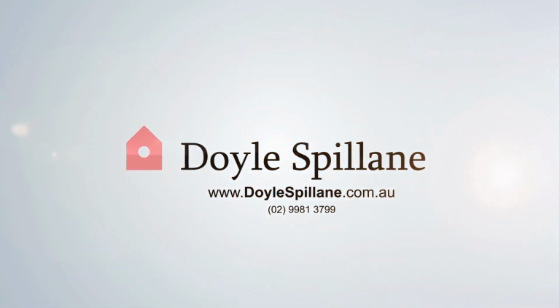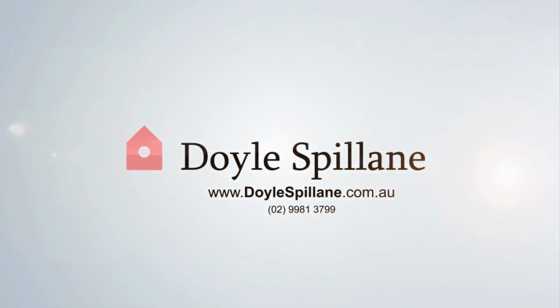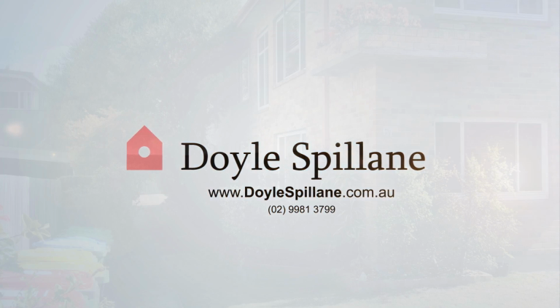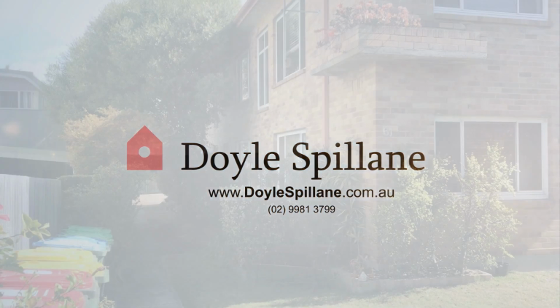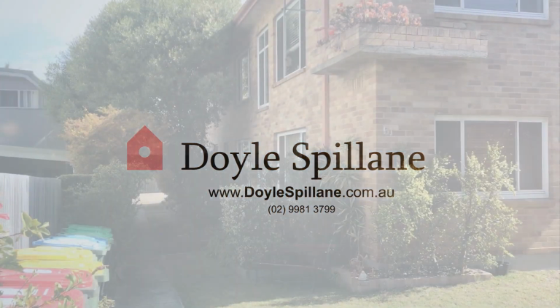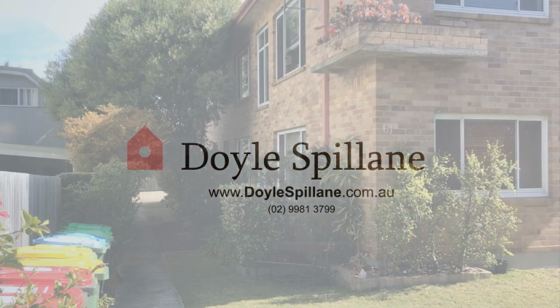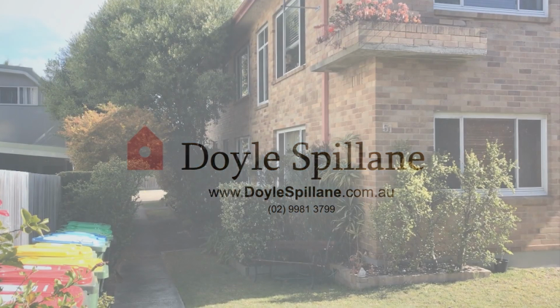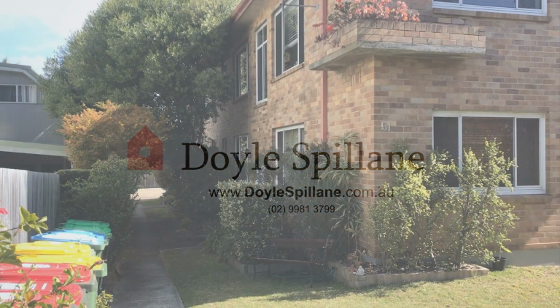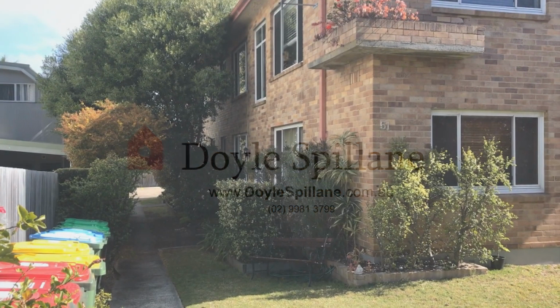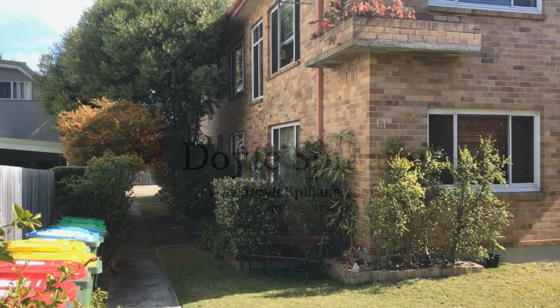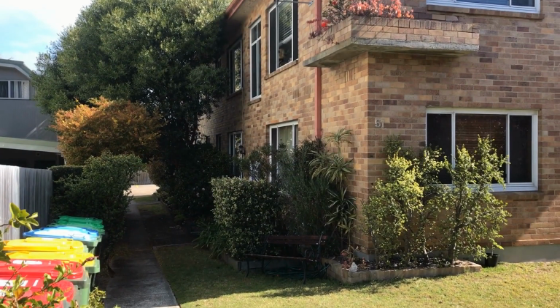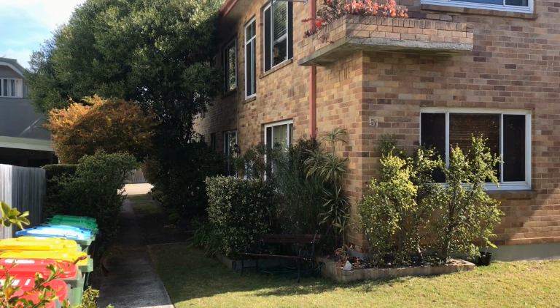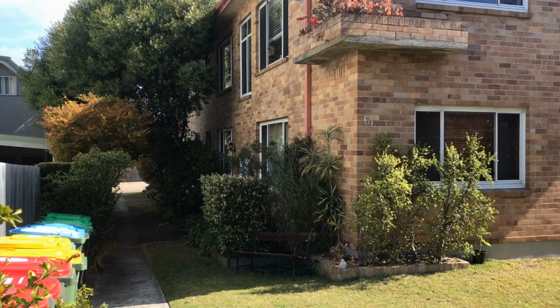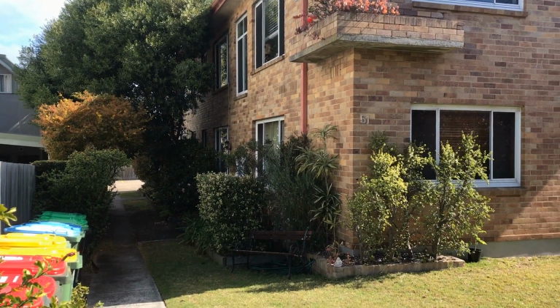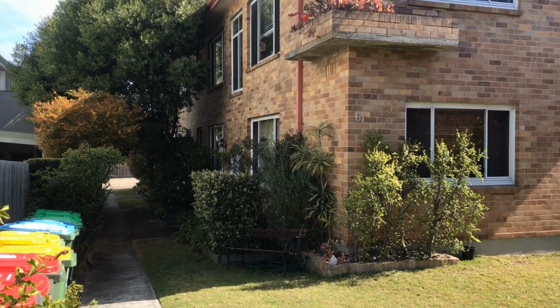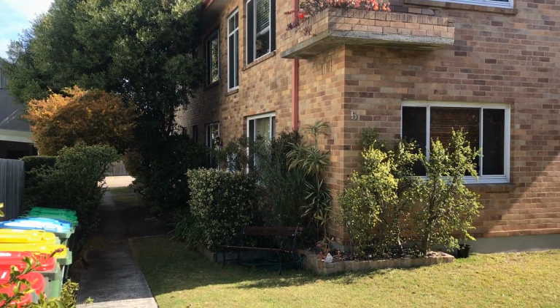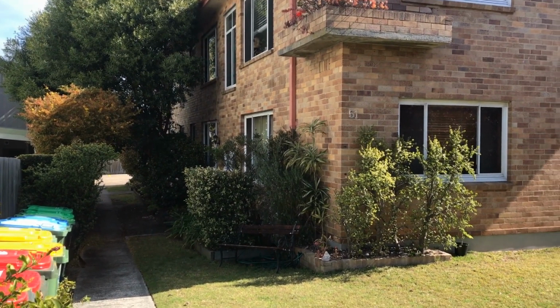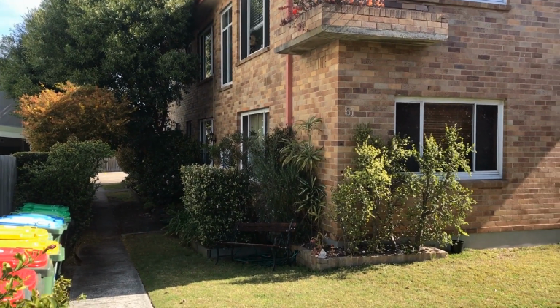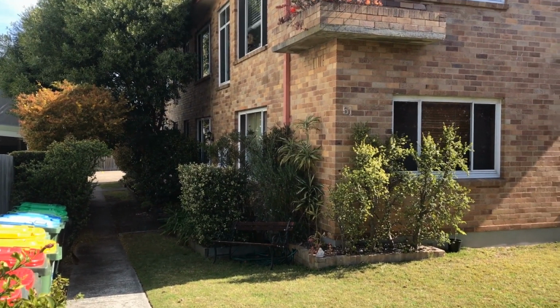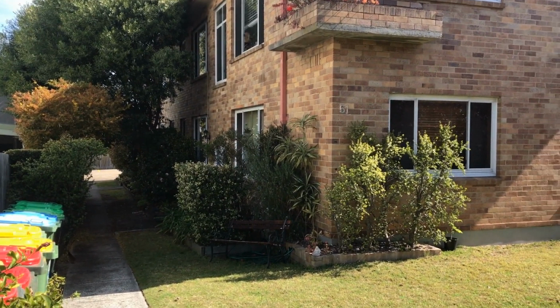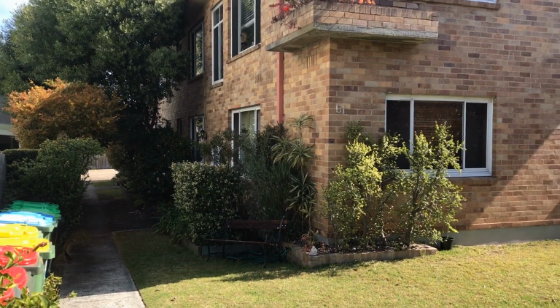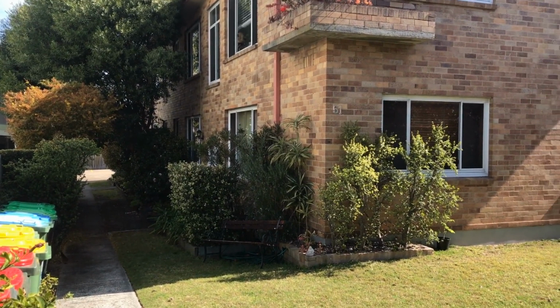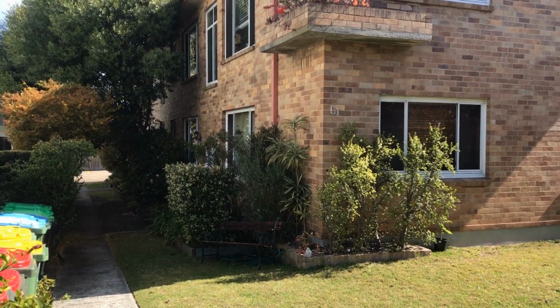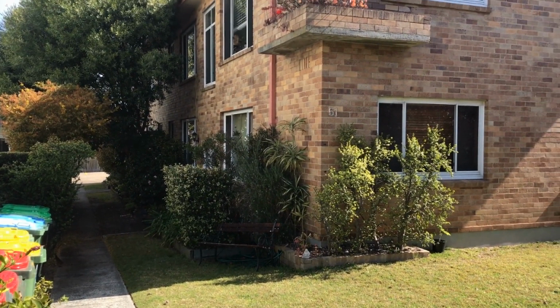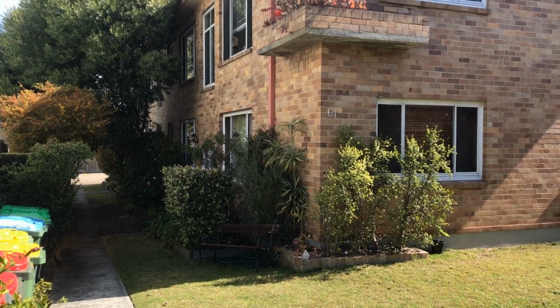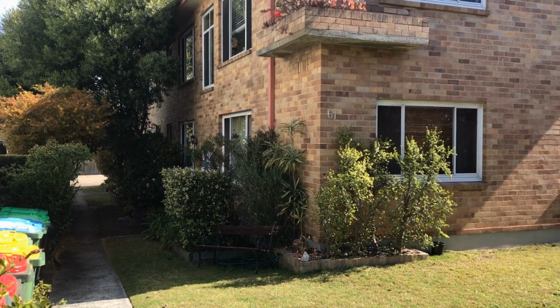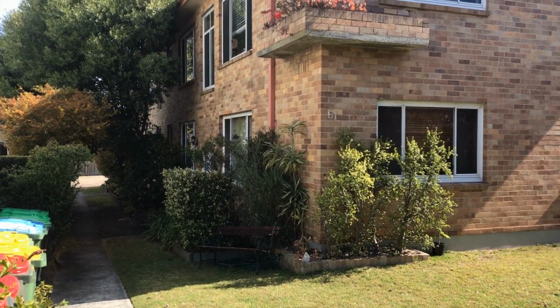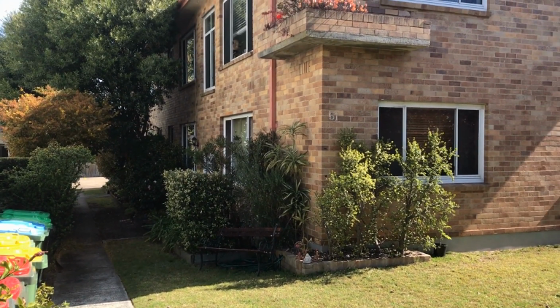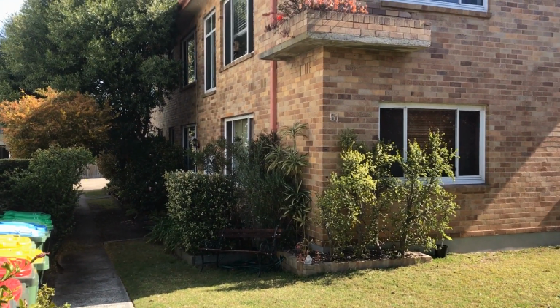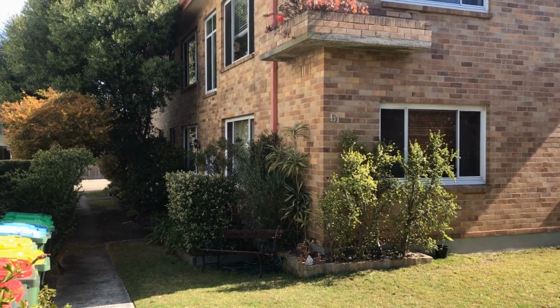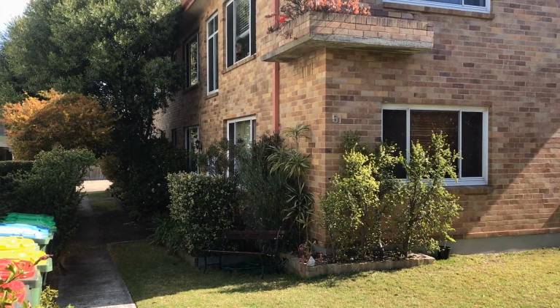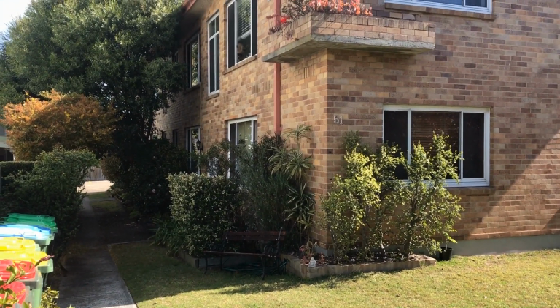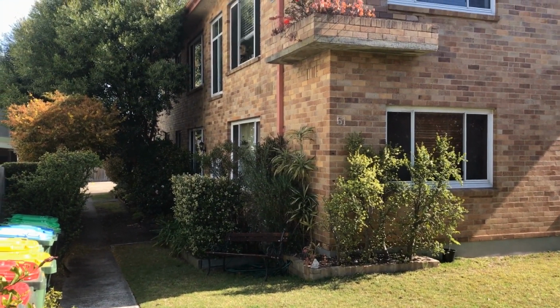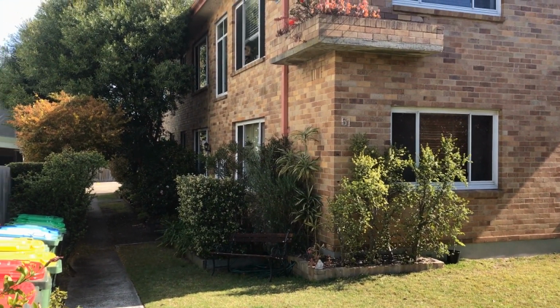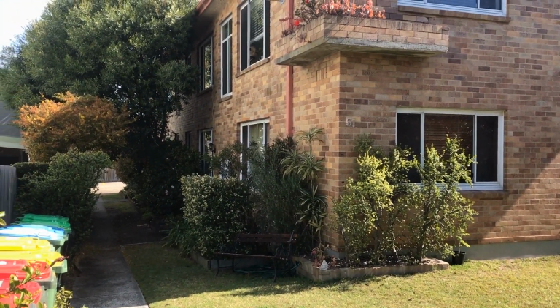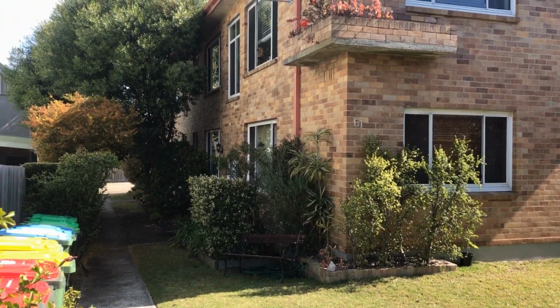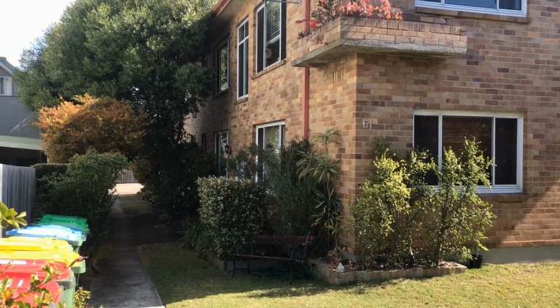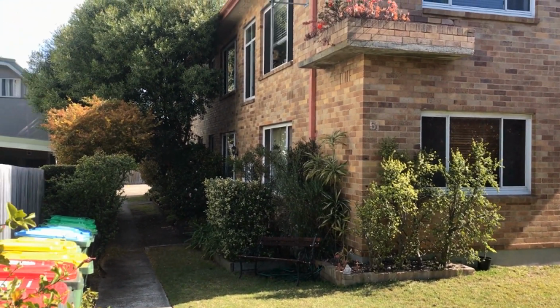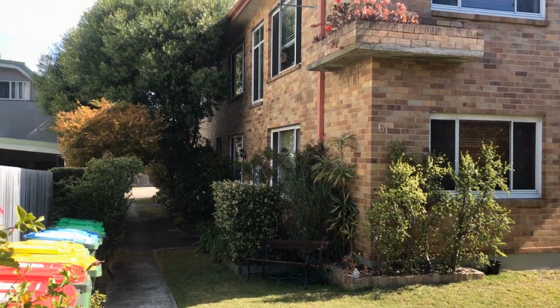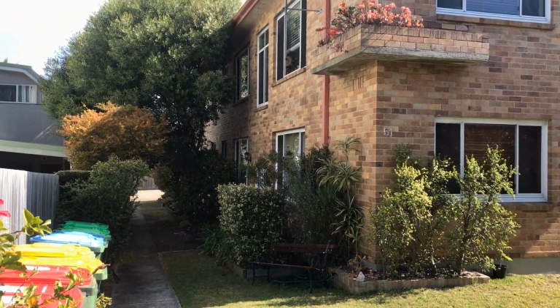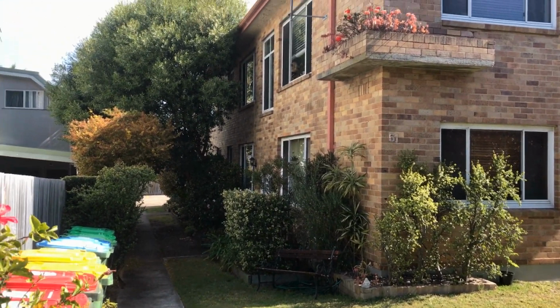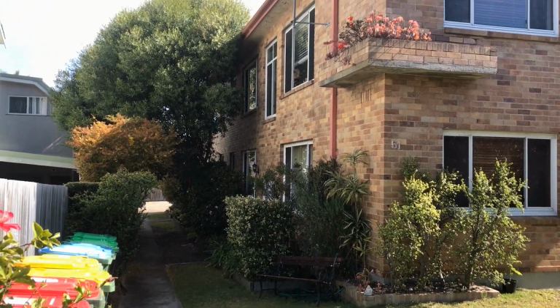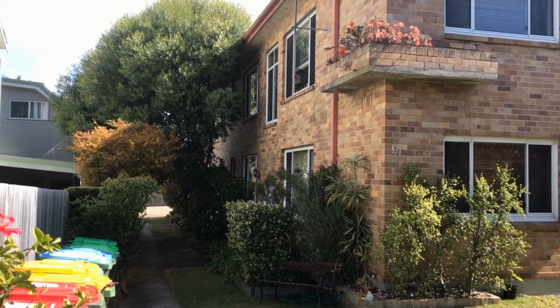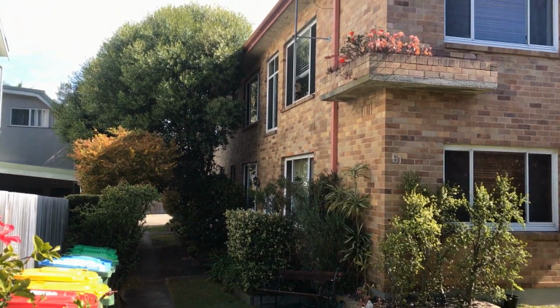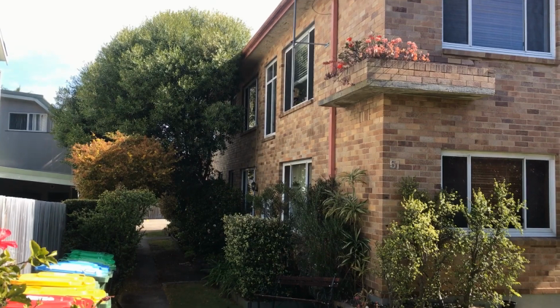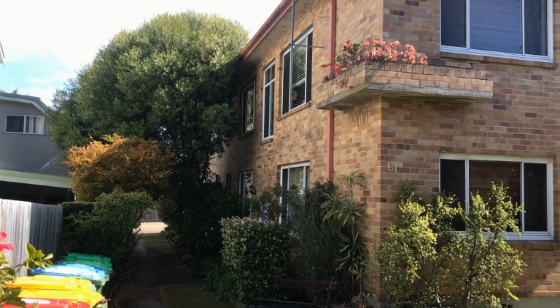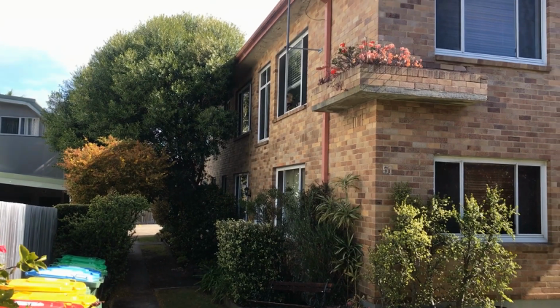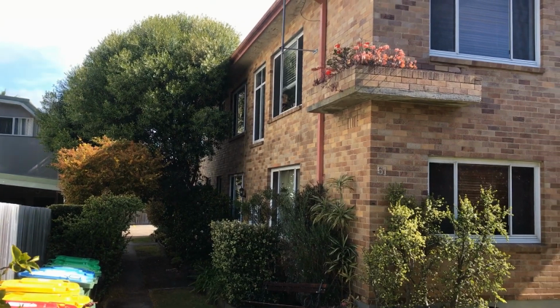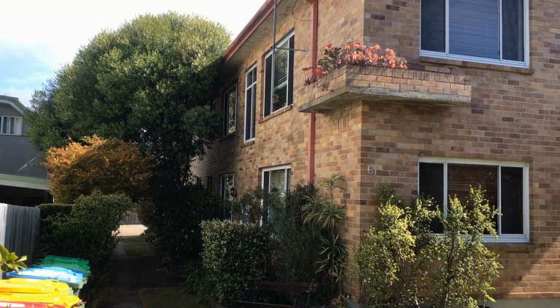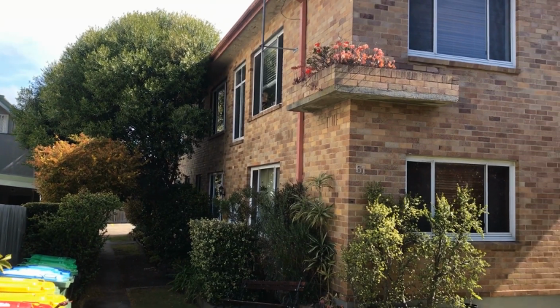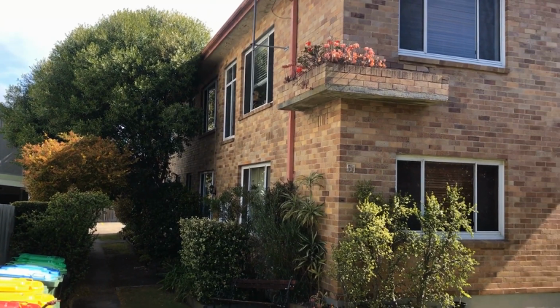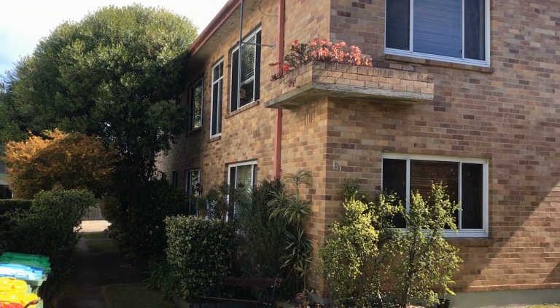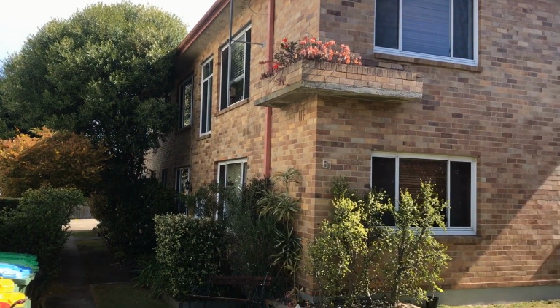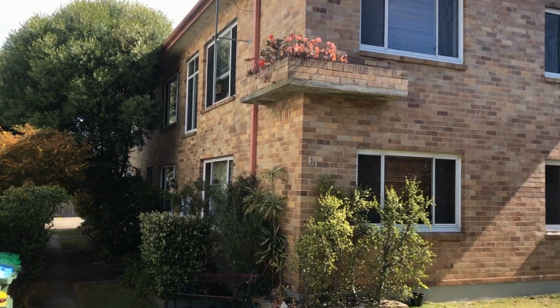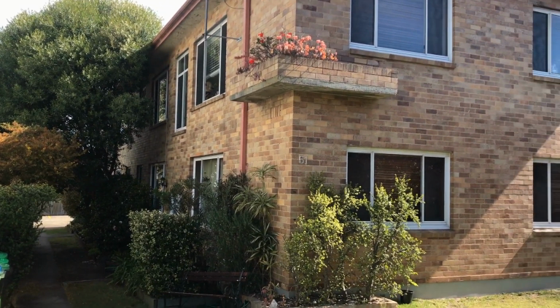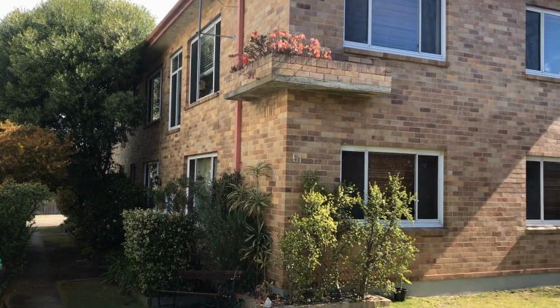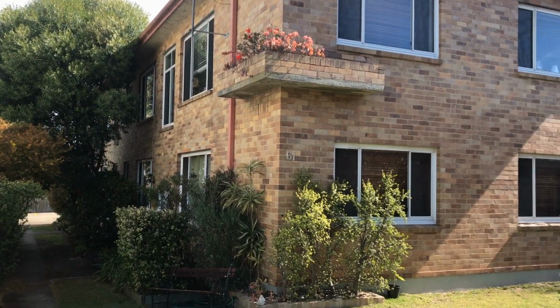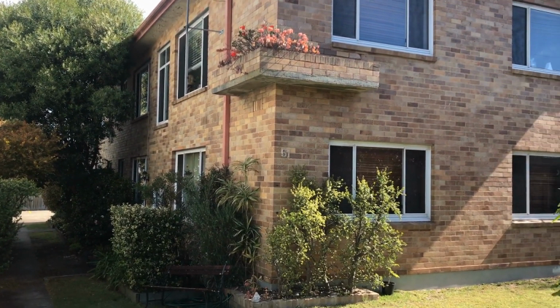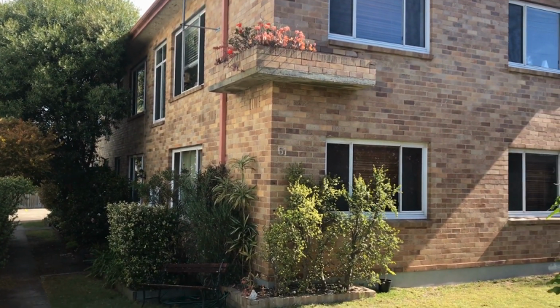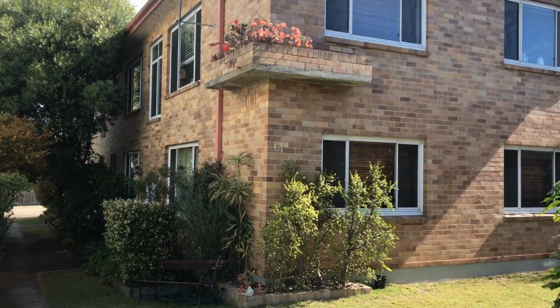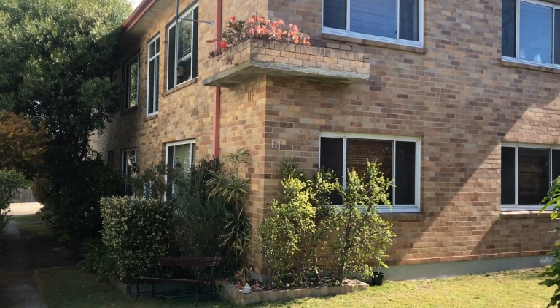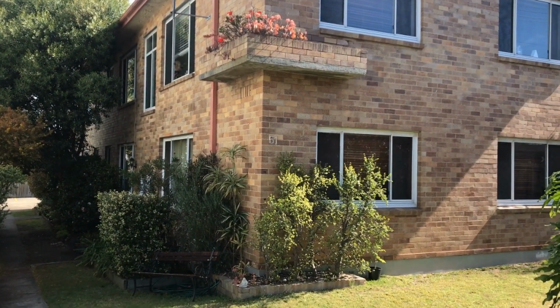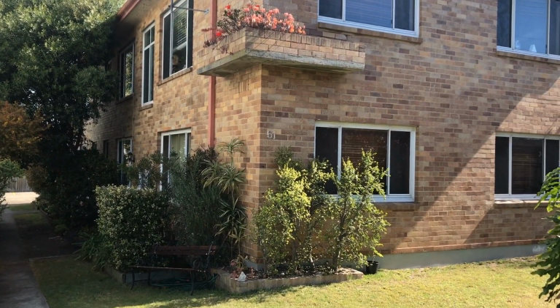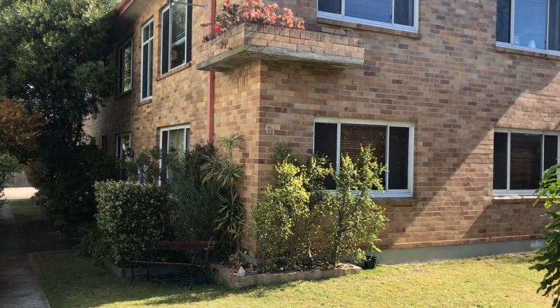Hi, my name is Madison Ayama from Doyle Spillane Real Estate, and I'm currently at the property 4 of 51 South Creek Road in D.Y. This is a video walkthrough tour.